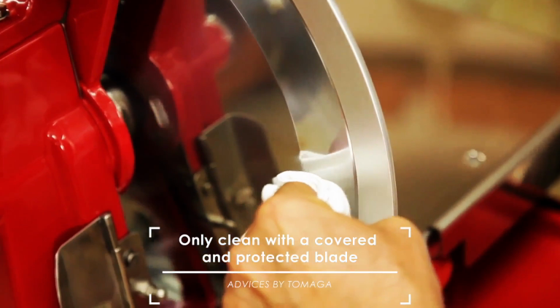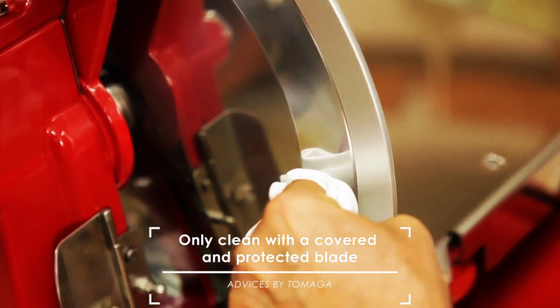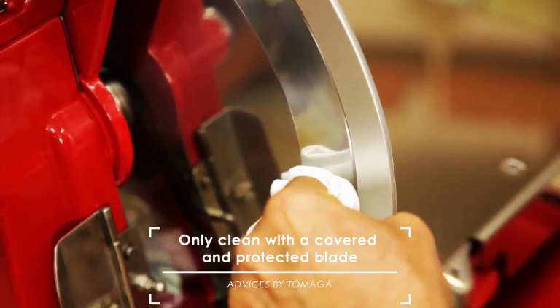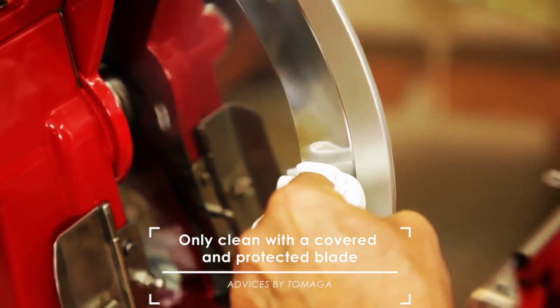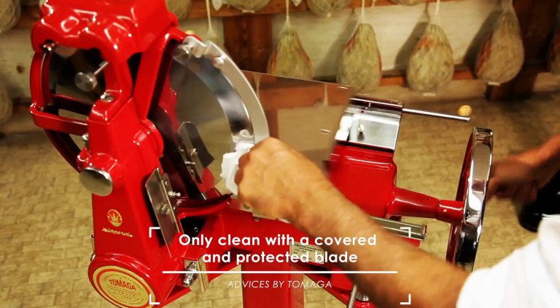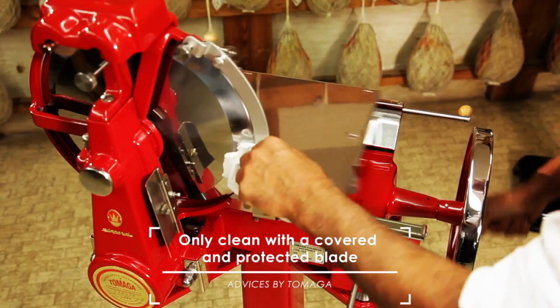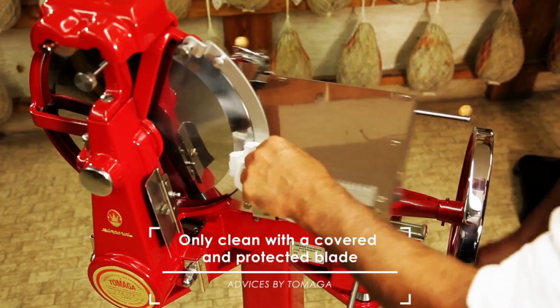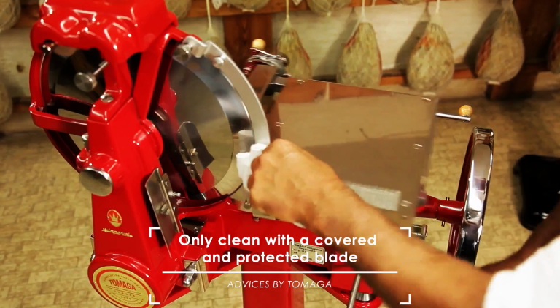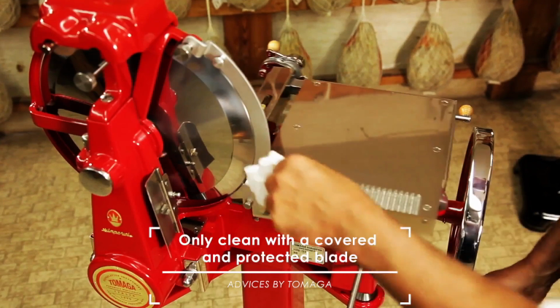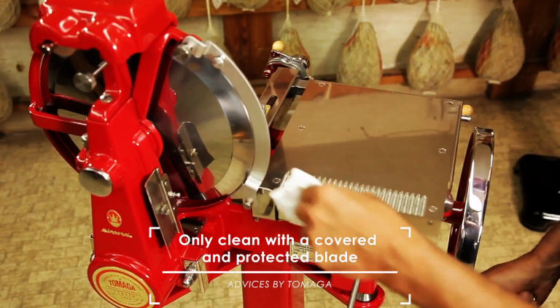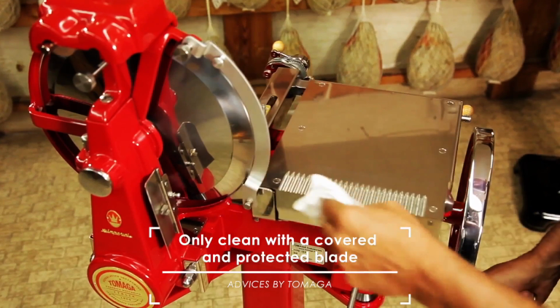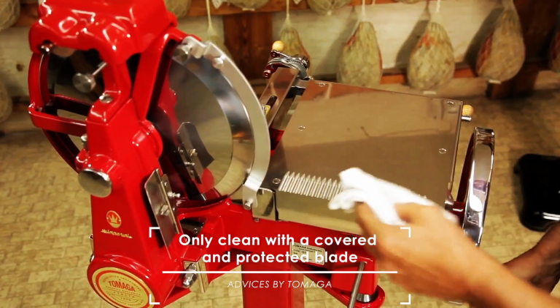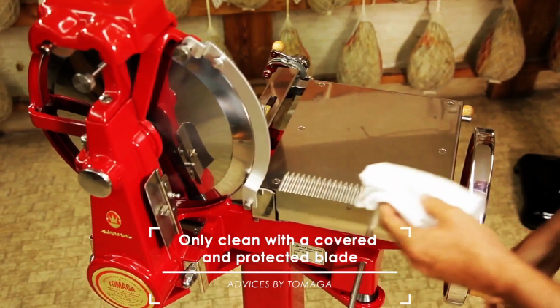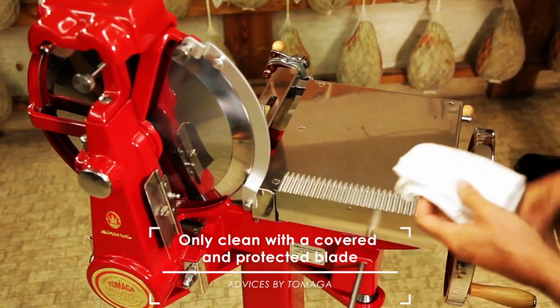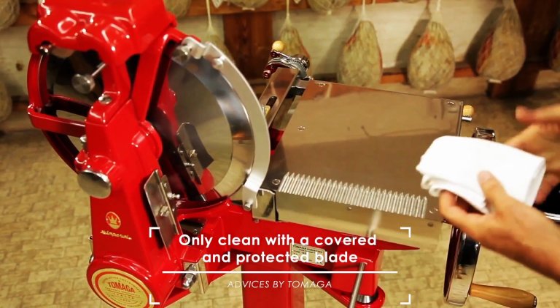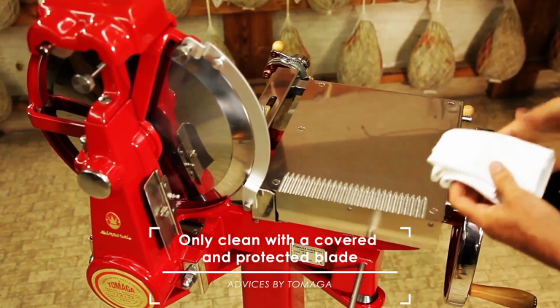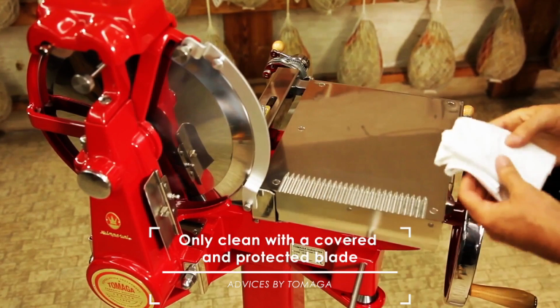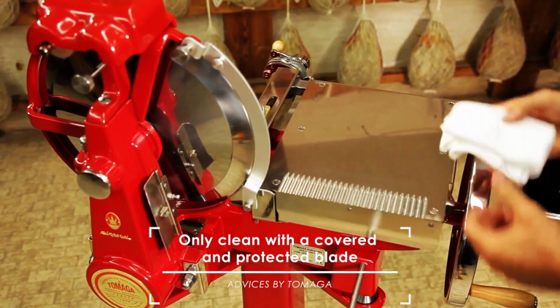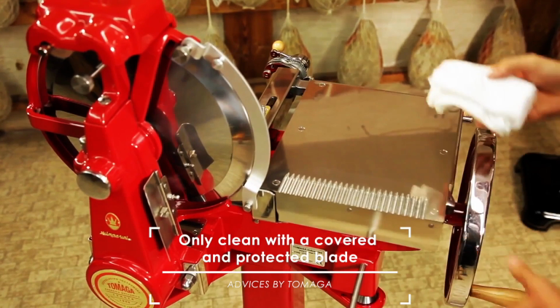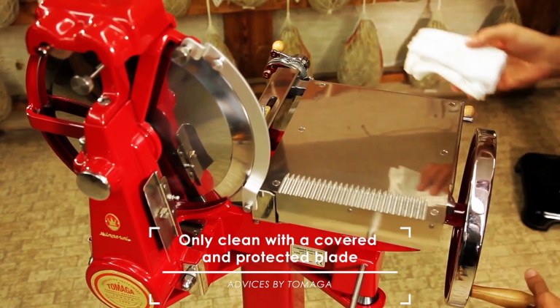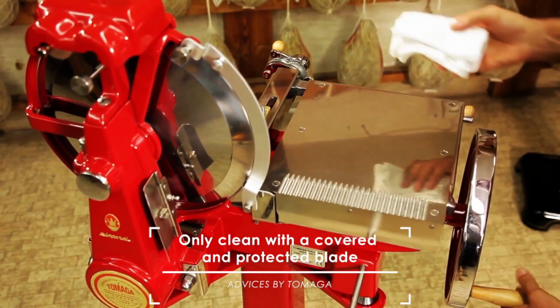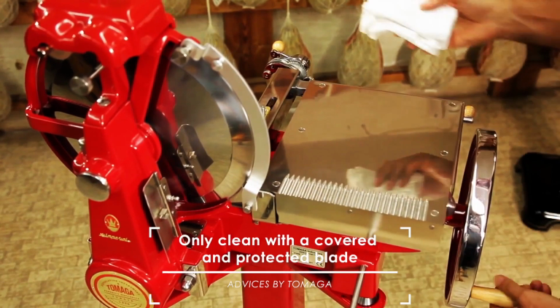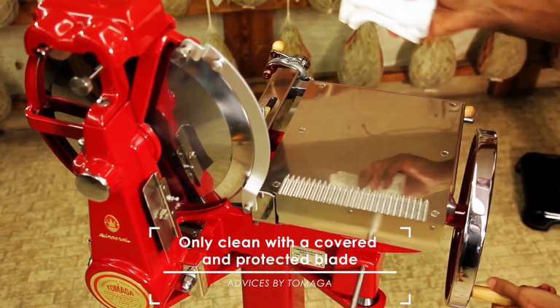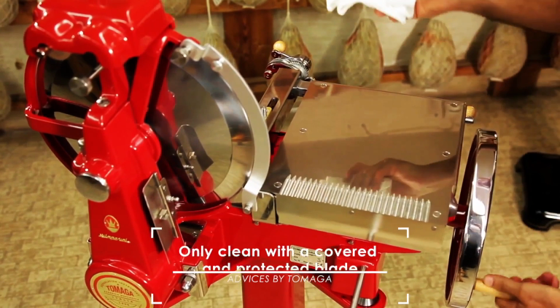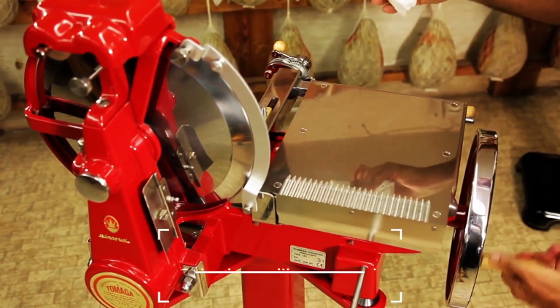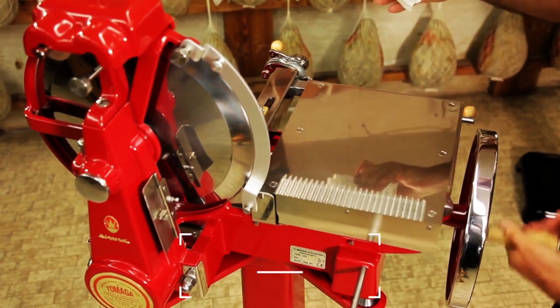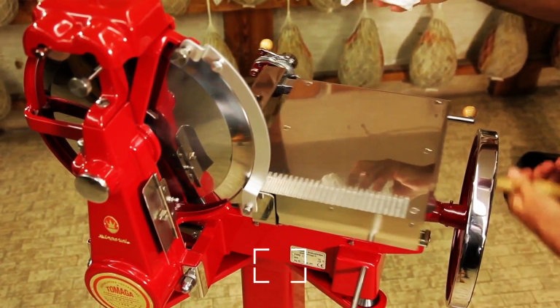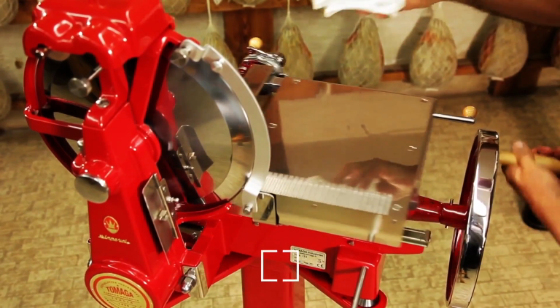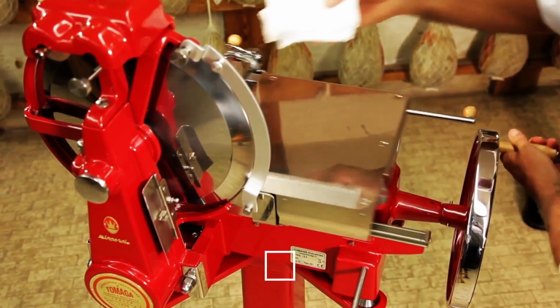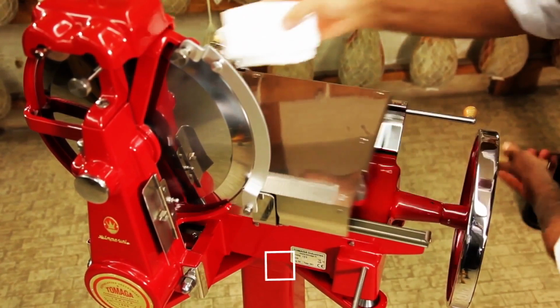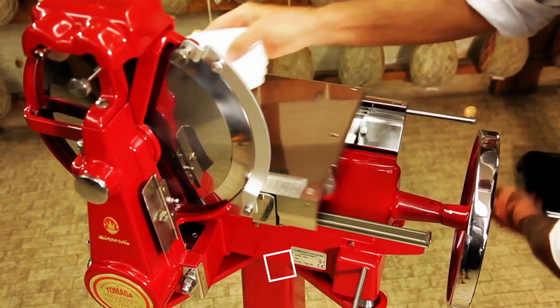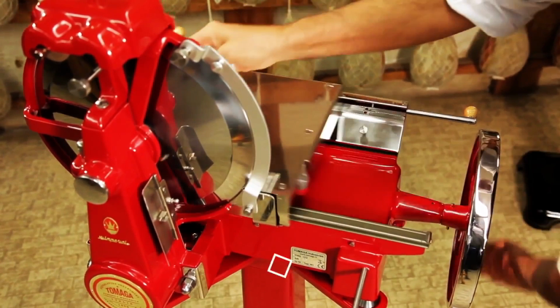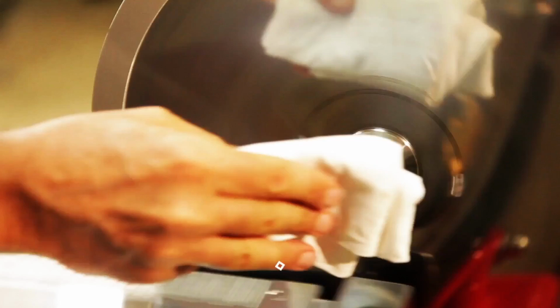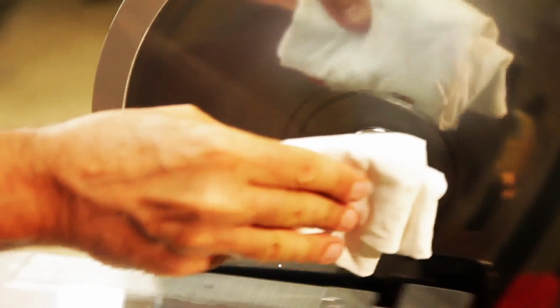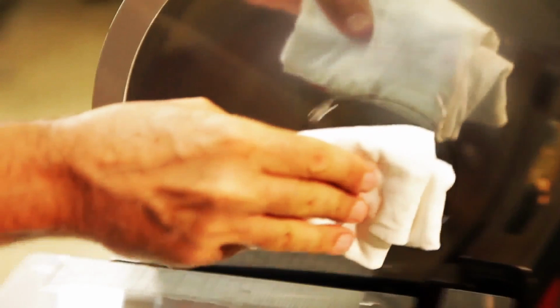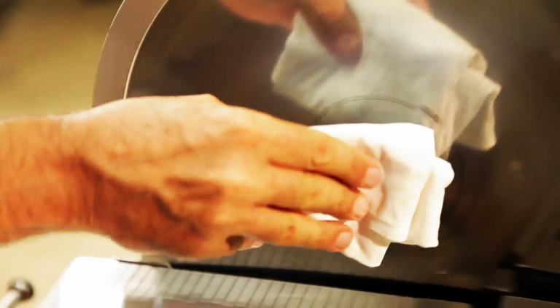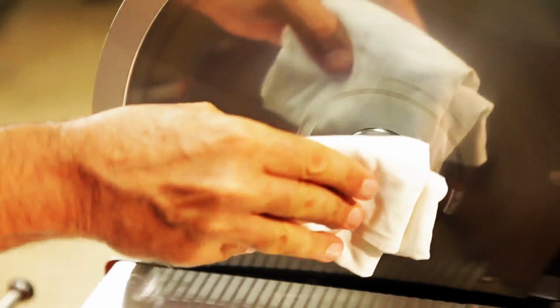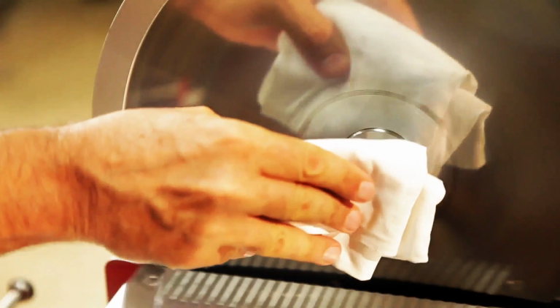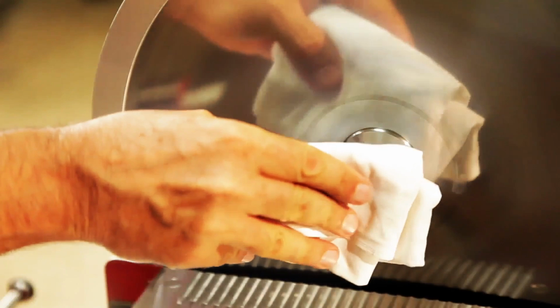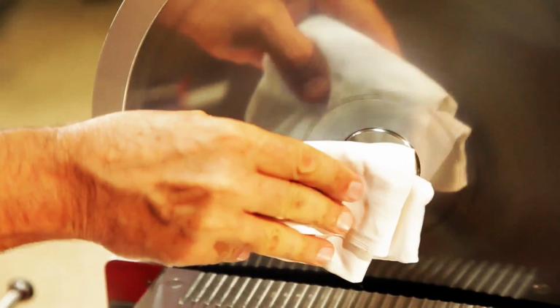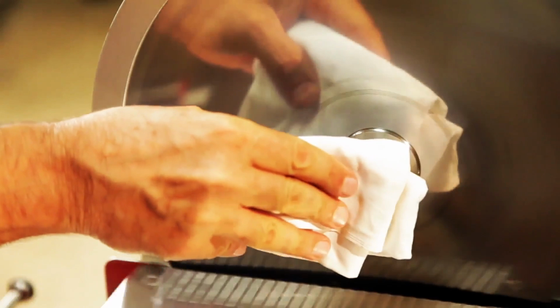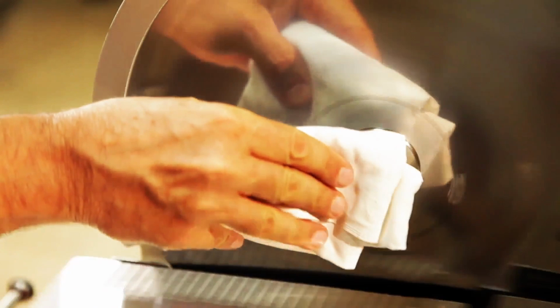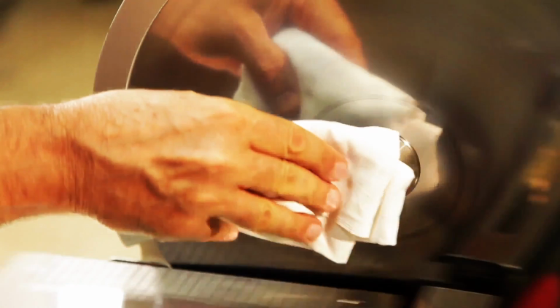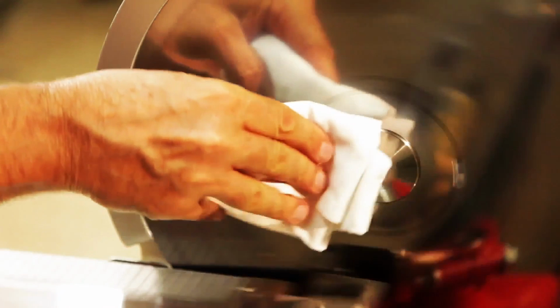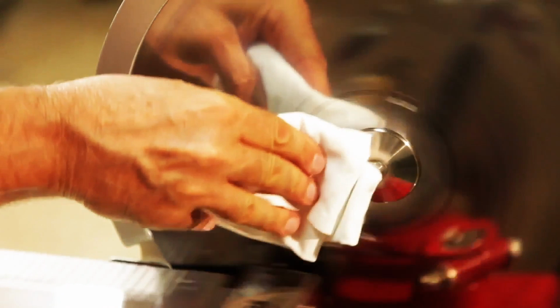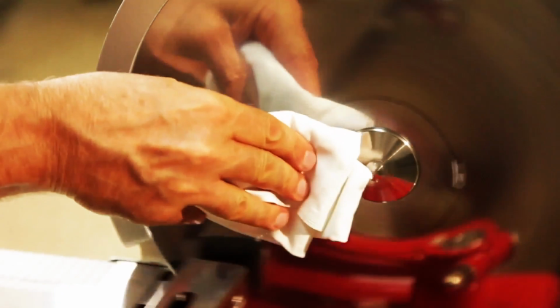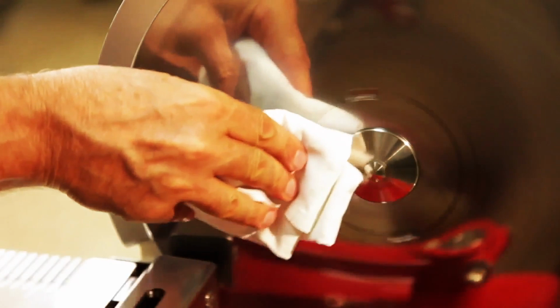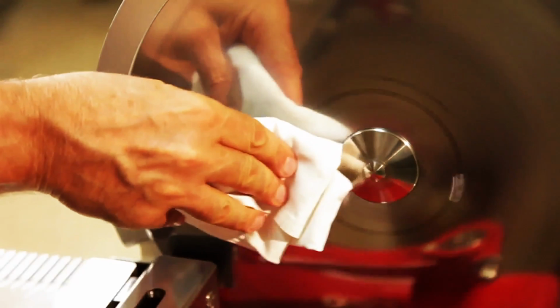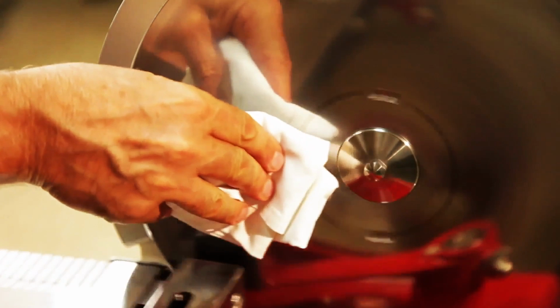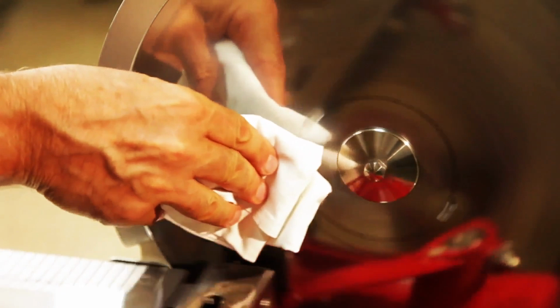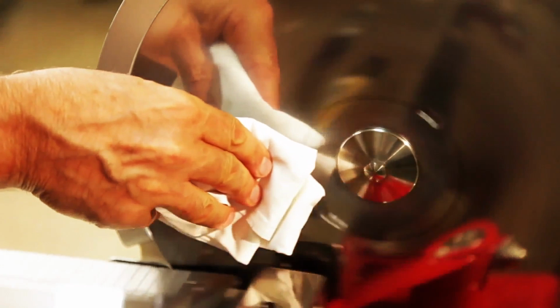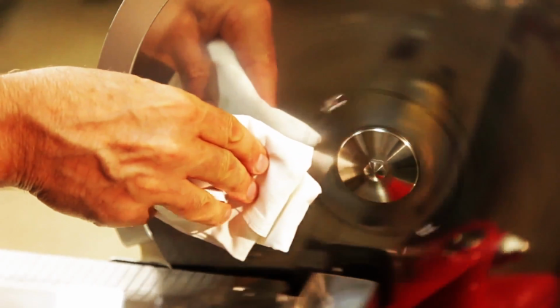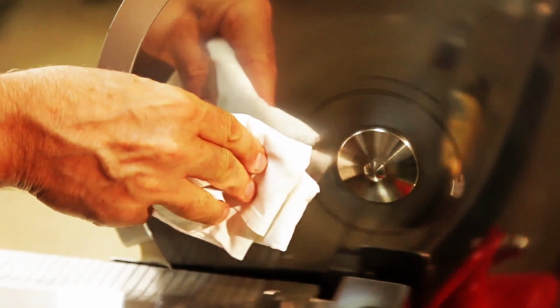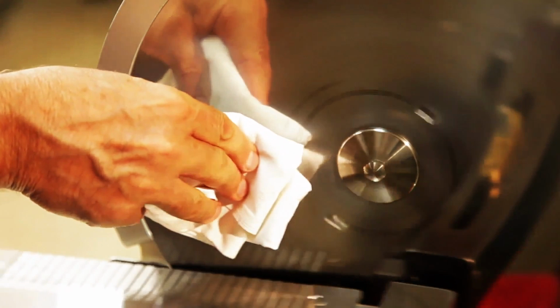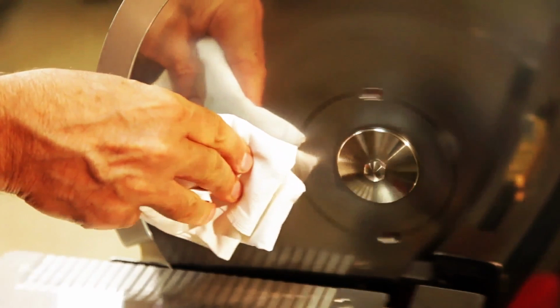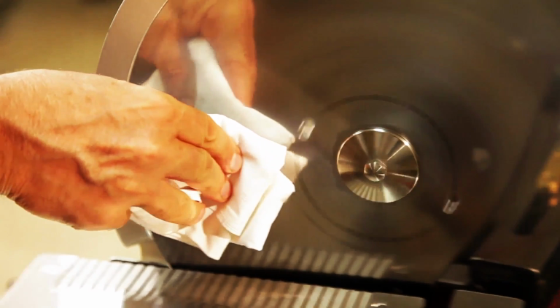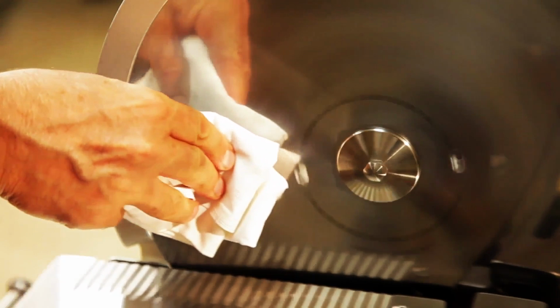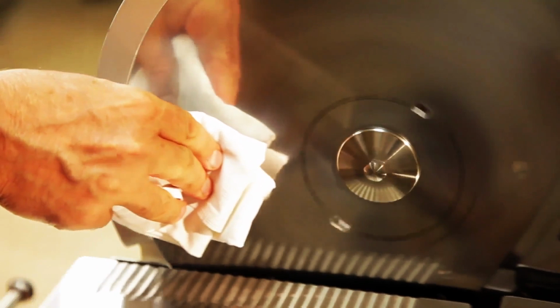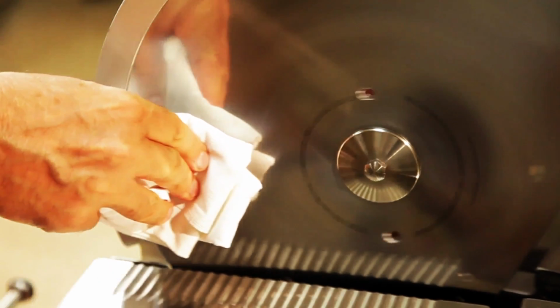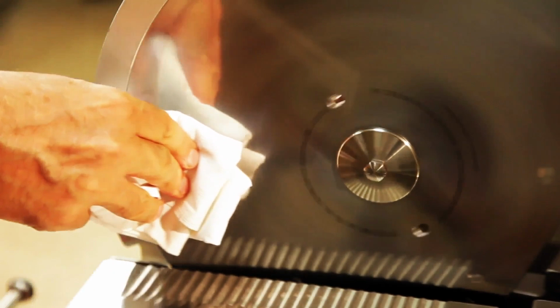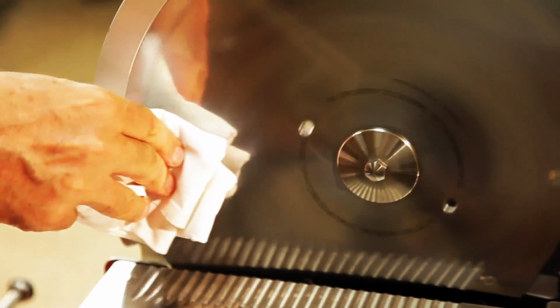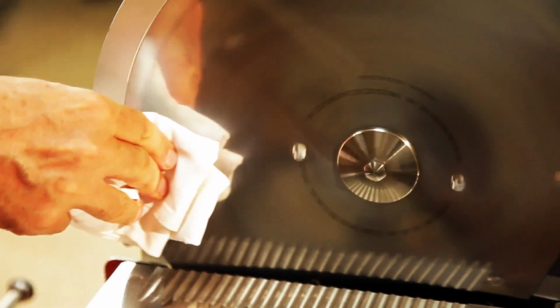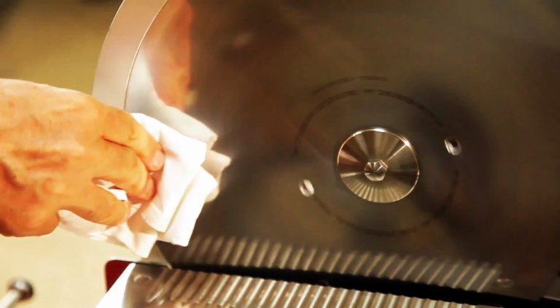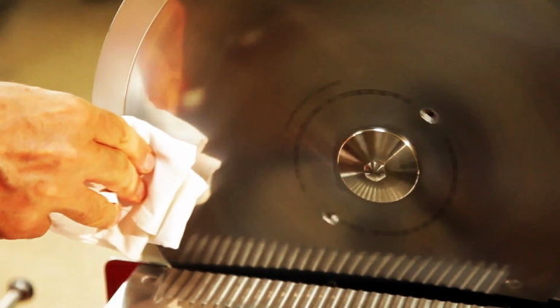Never use water for cleaning. Run the flywheel continuously for internal and external cleaning of the plate after covering the plate with the plate protection cover. Place the soft cotton cloth in the center of the plate, press slightly and slide towards the outer edge.